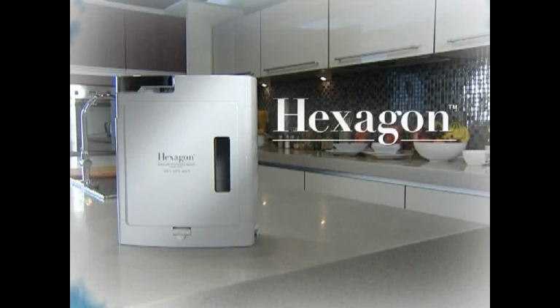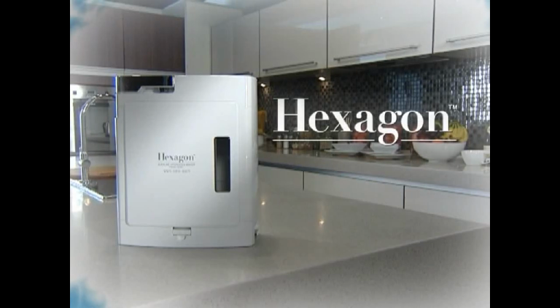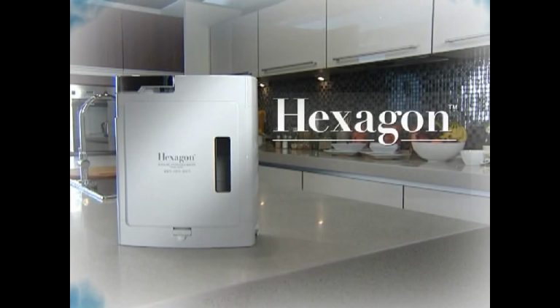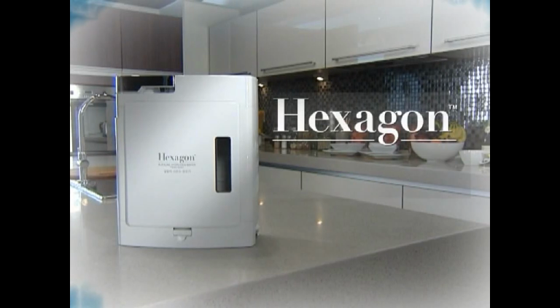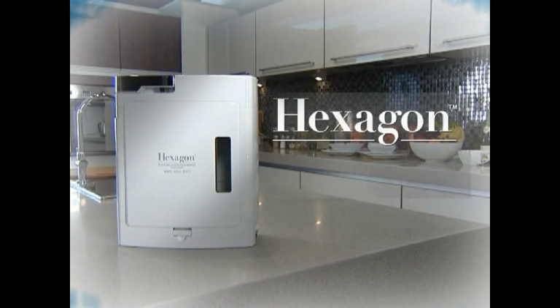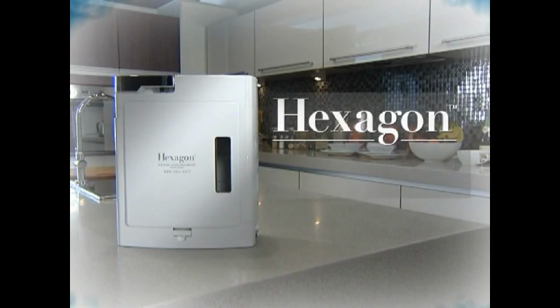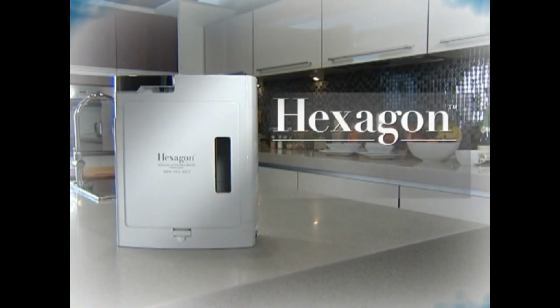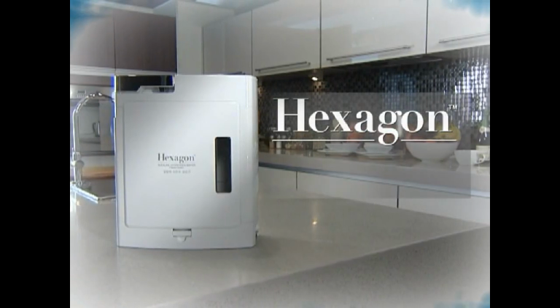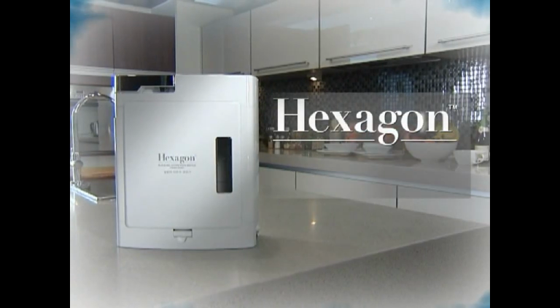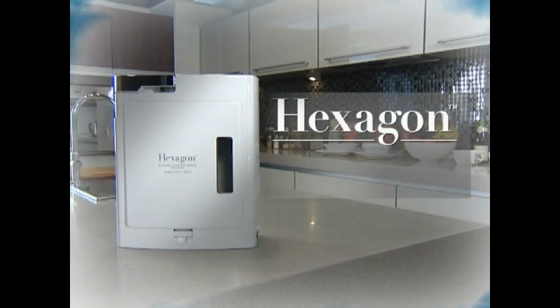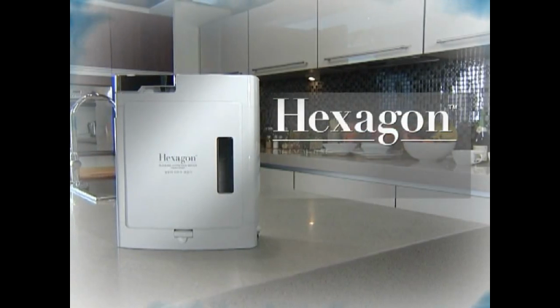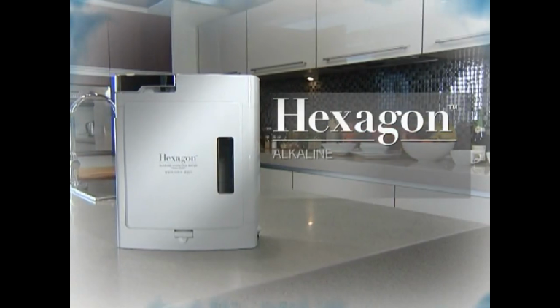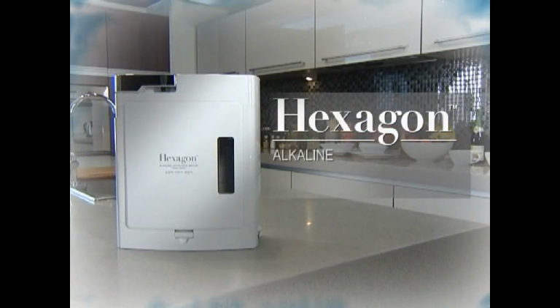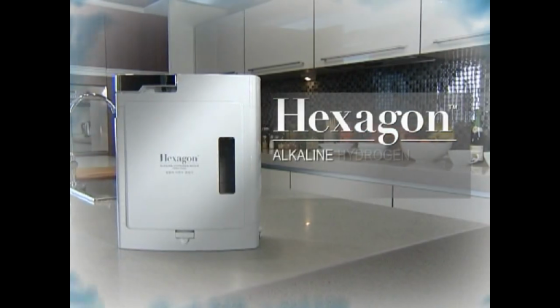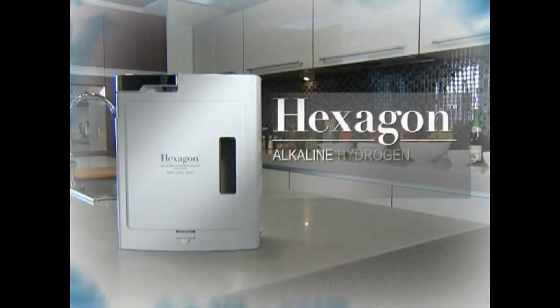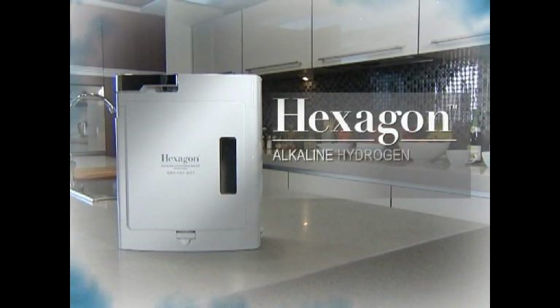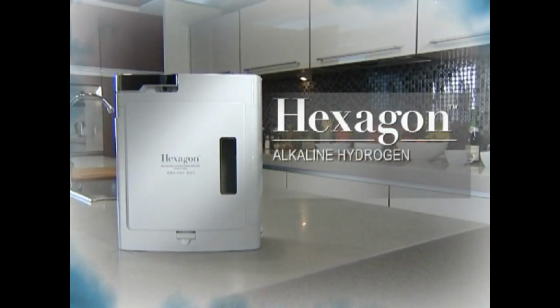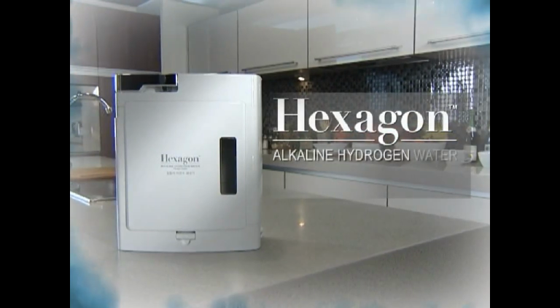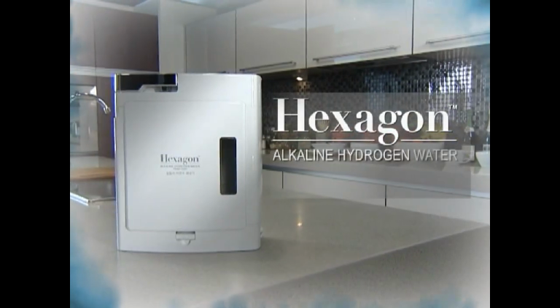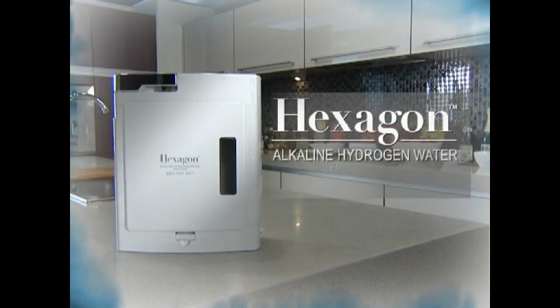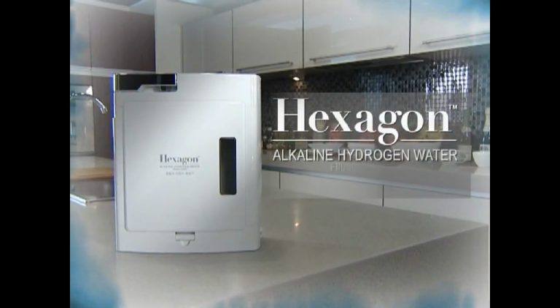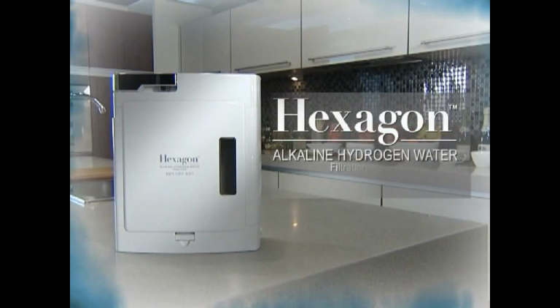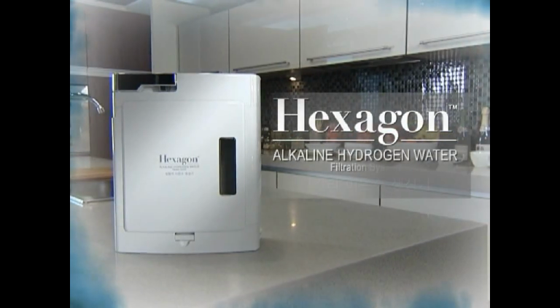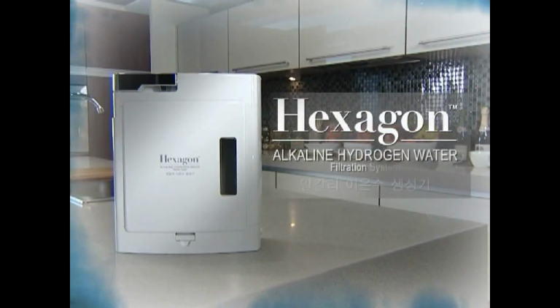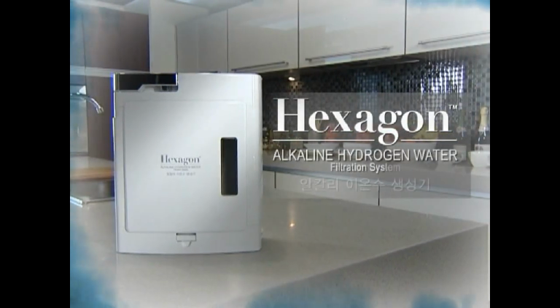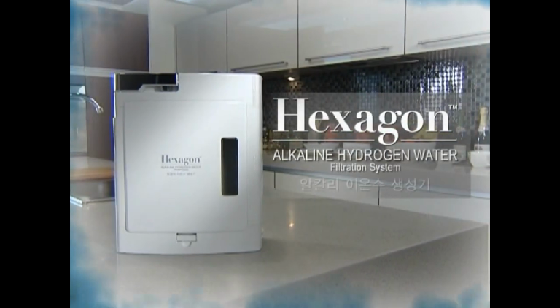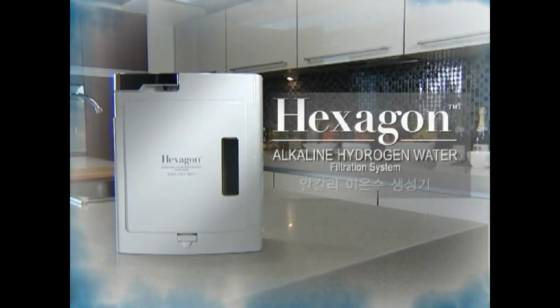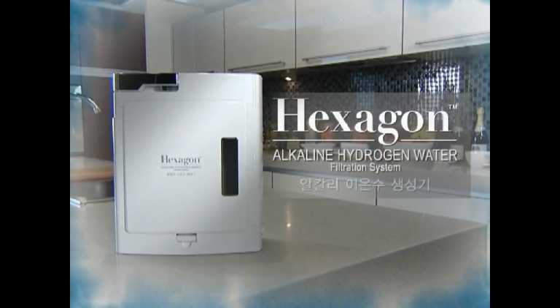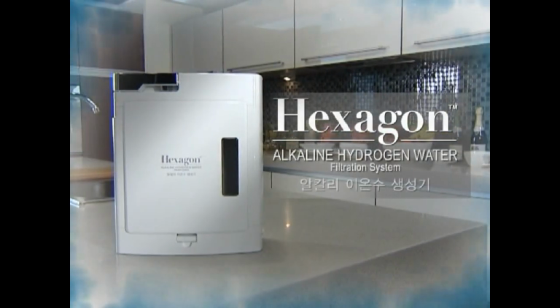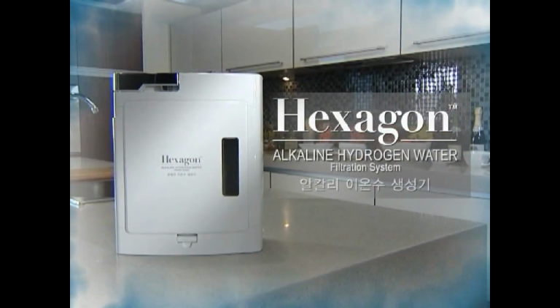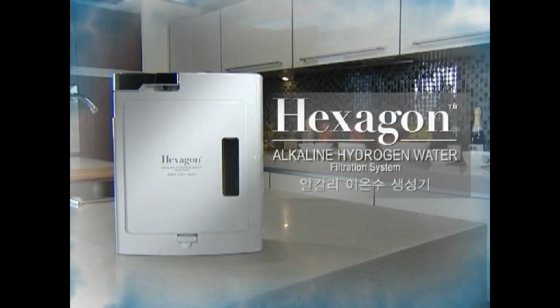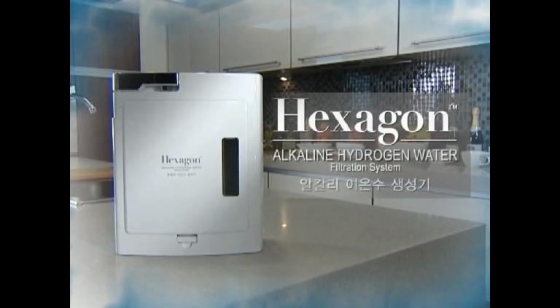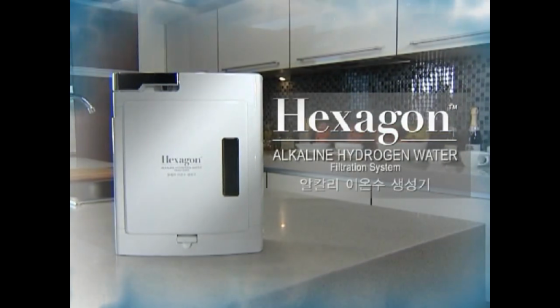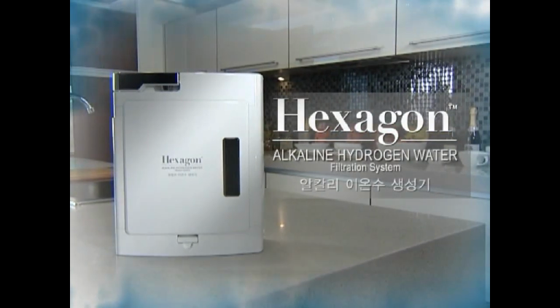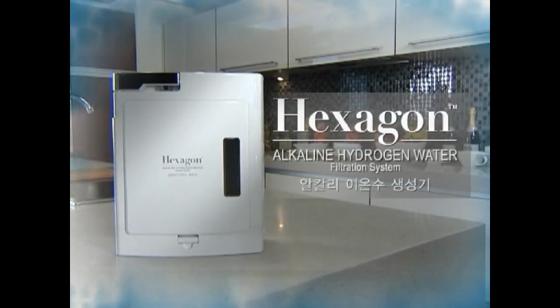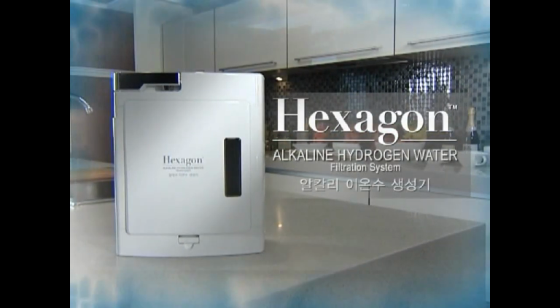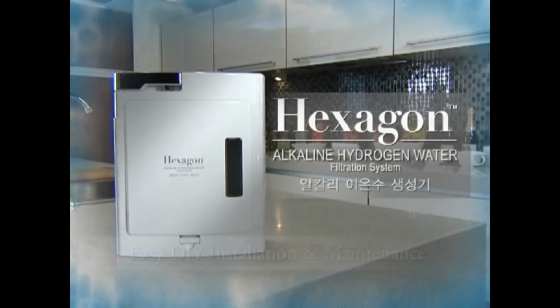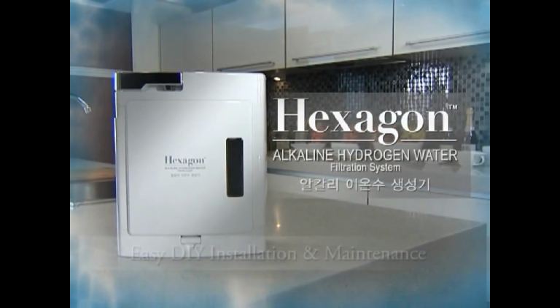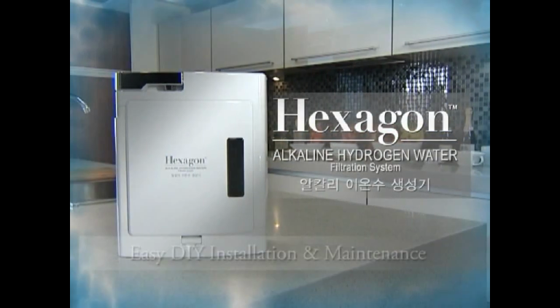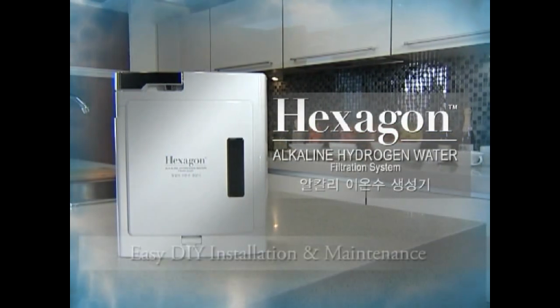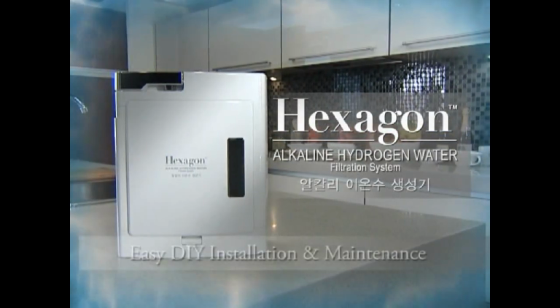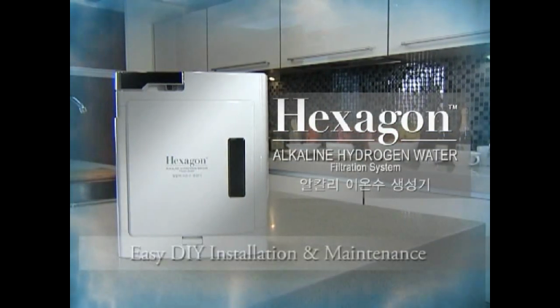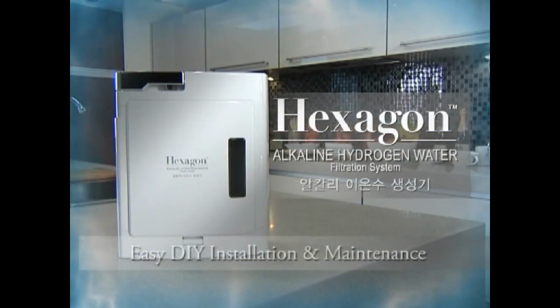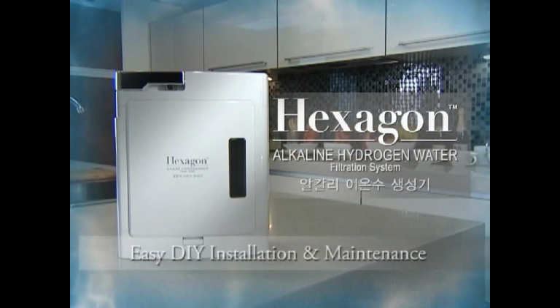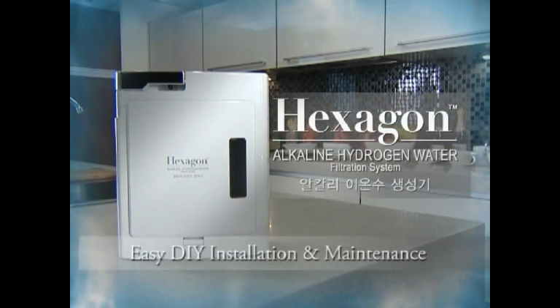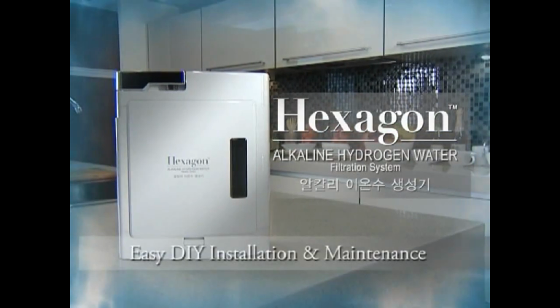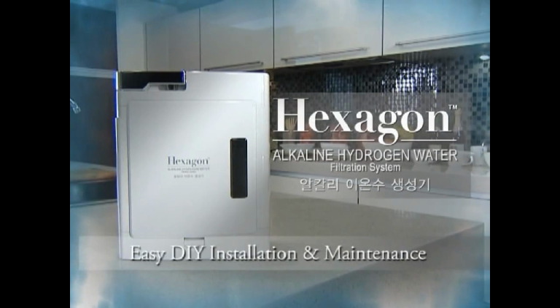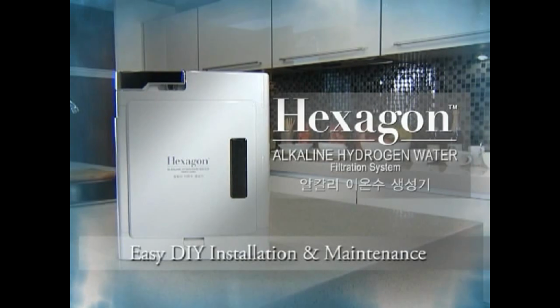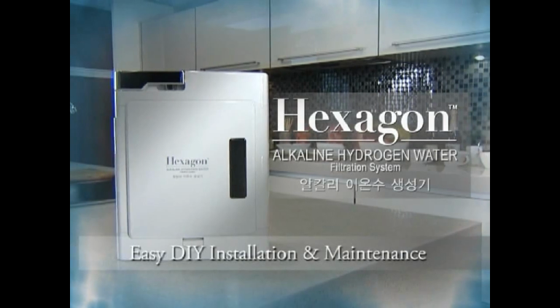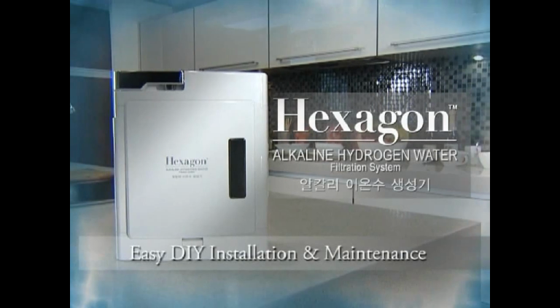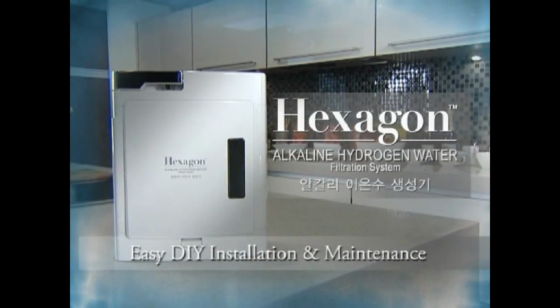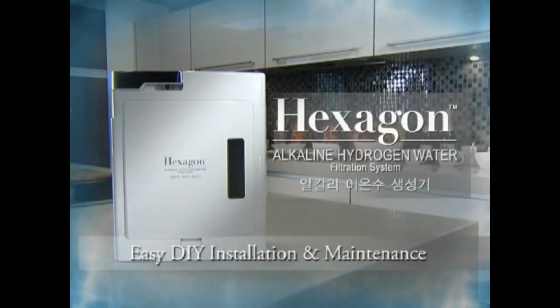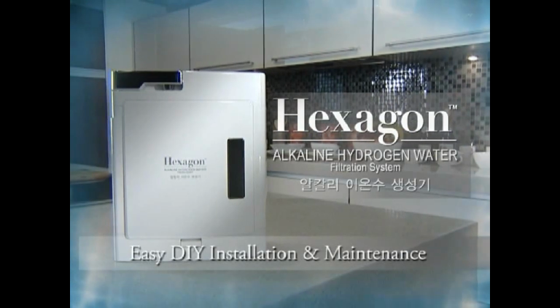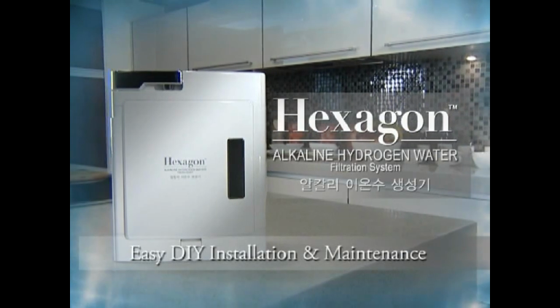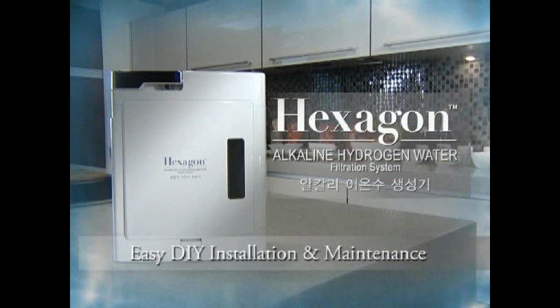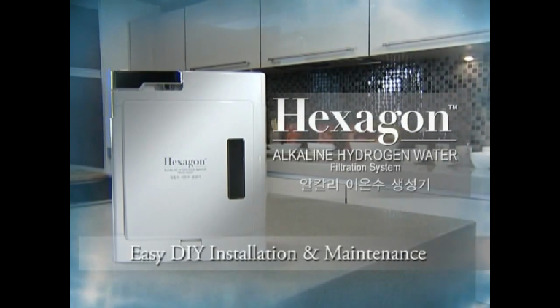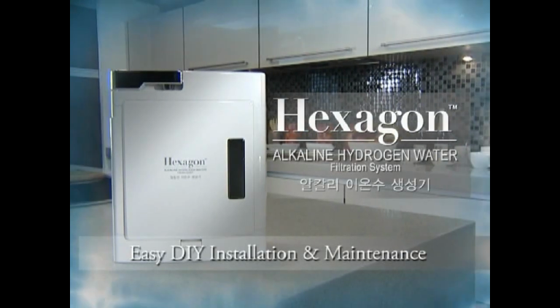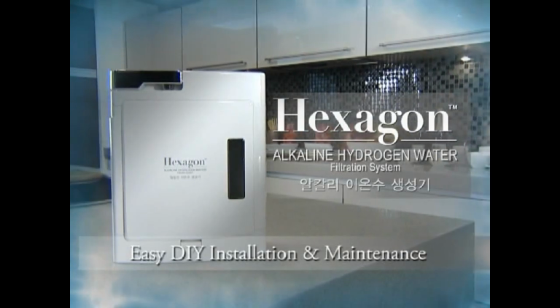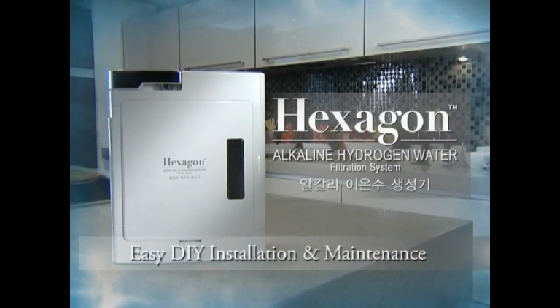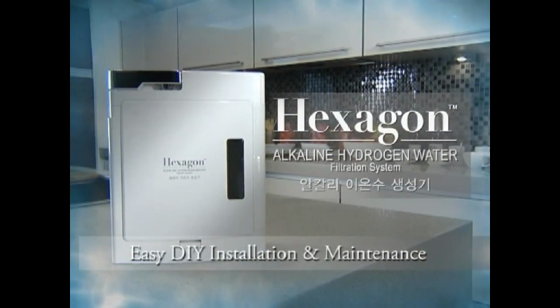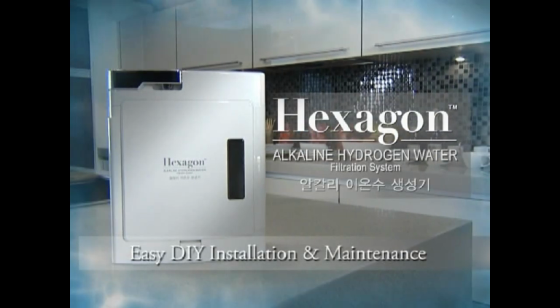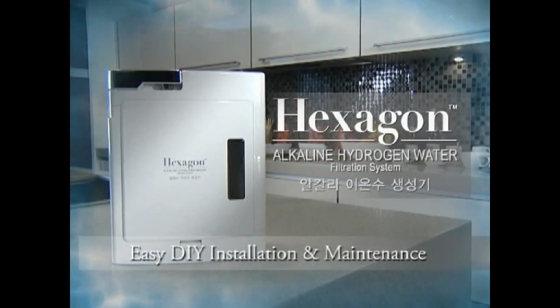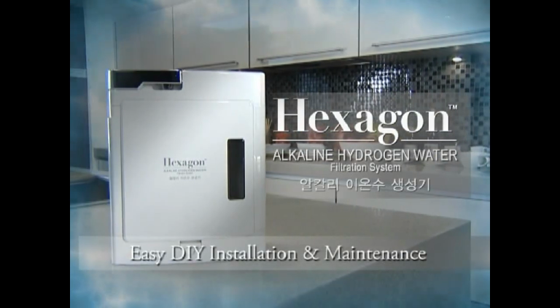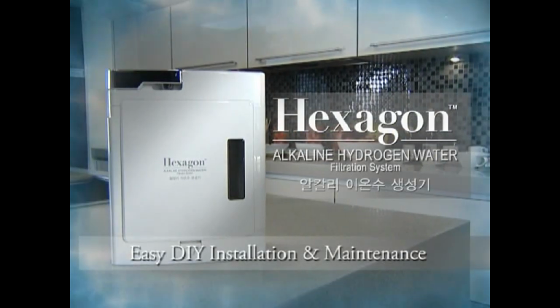Hexagon Alkaline Hydrogen Water Filtration System — Easy DIY Installation and Maintenance.